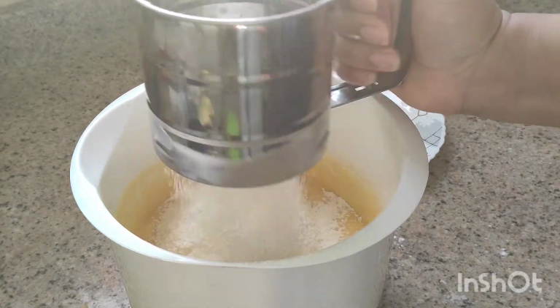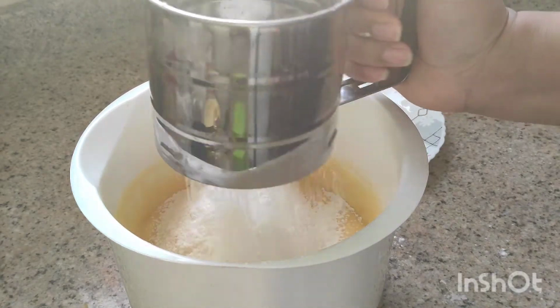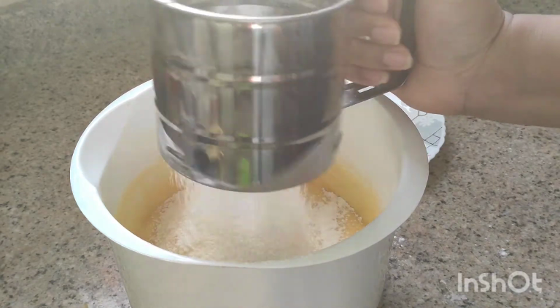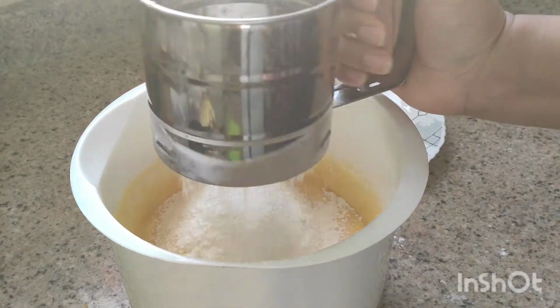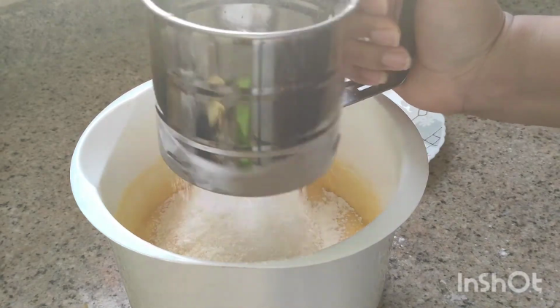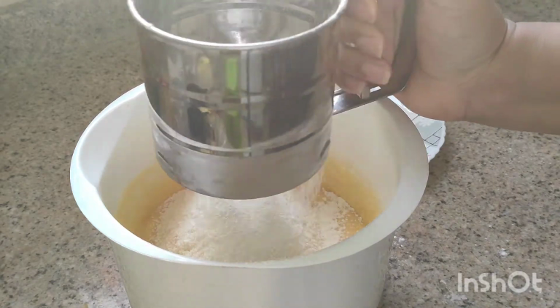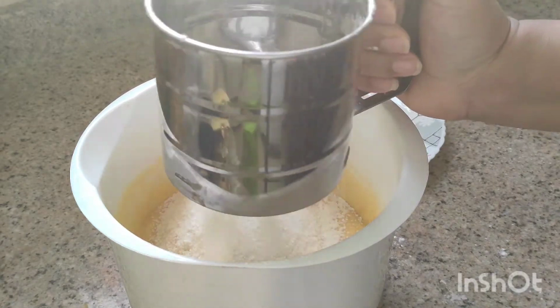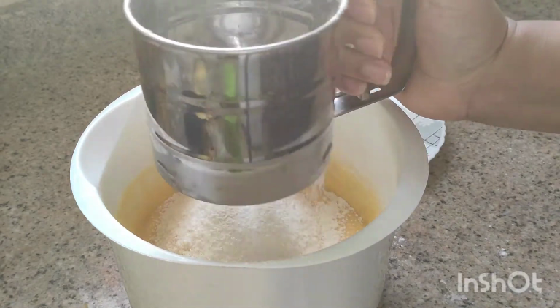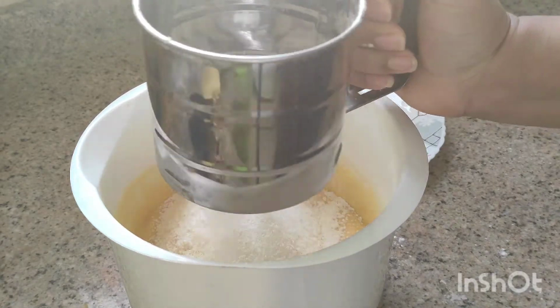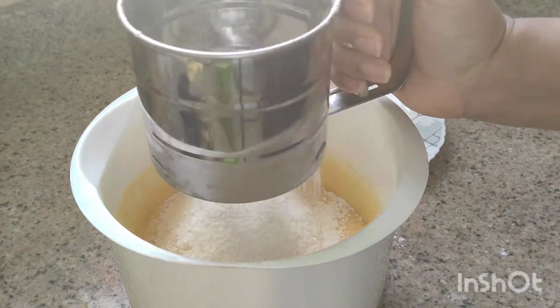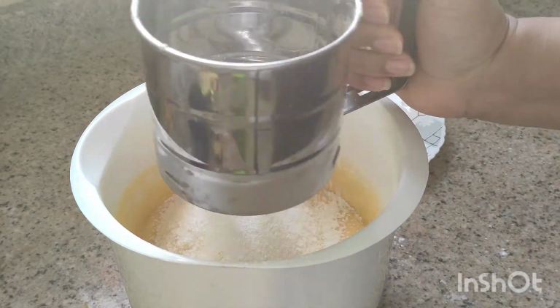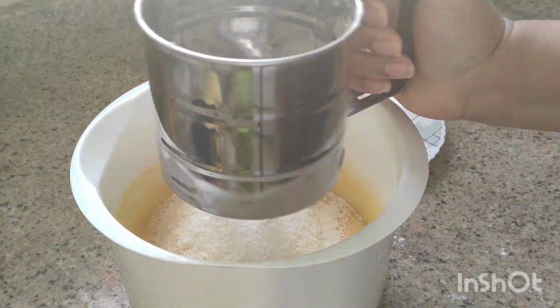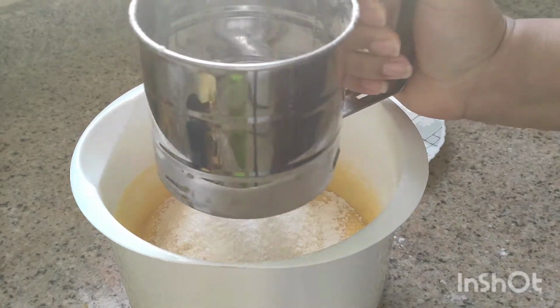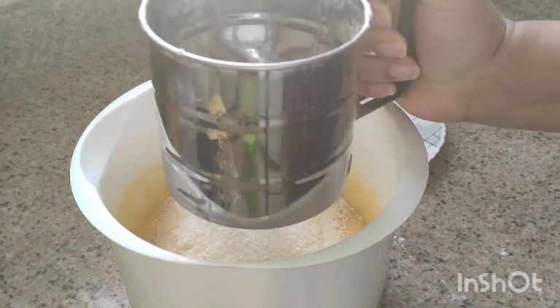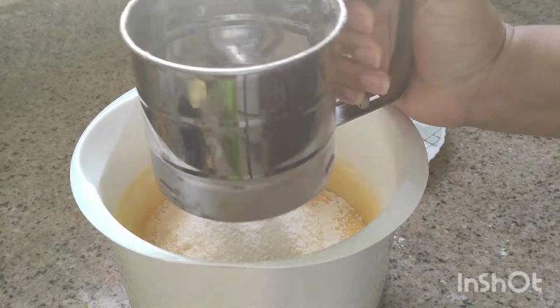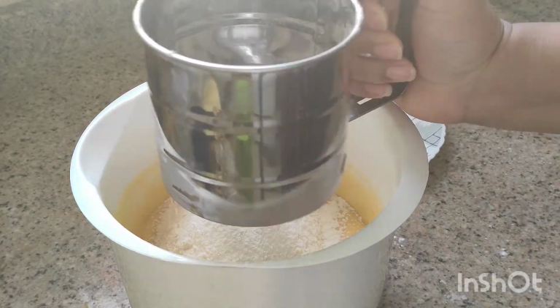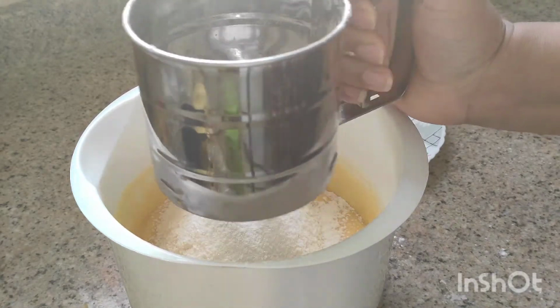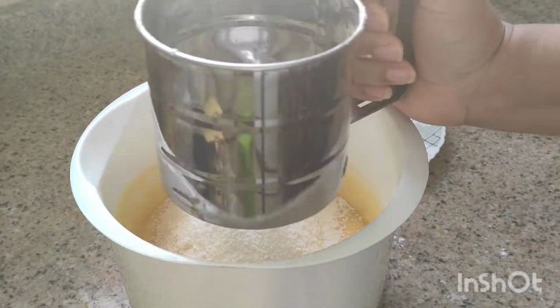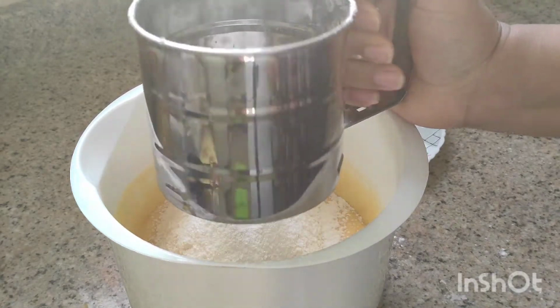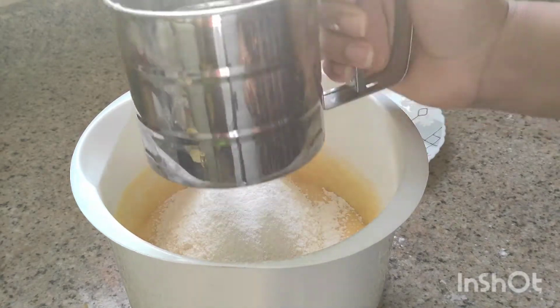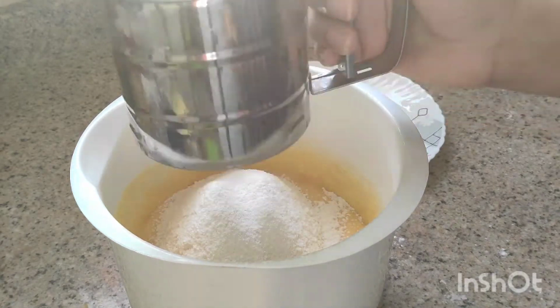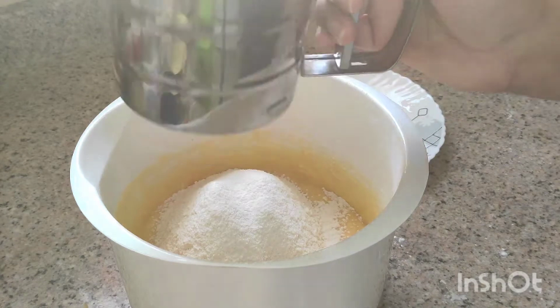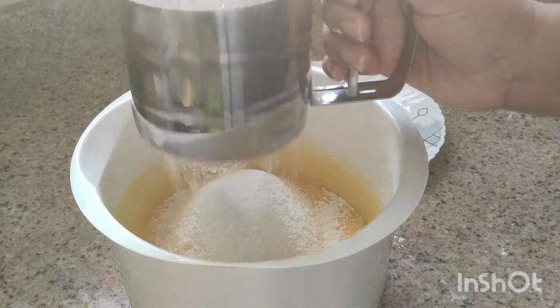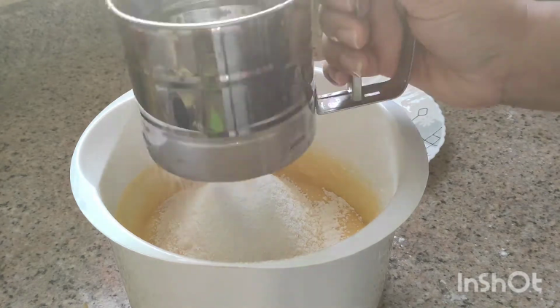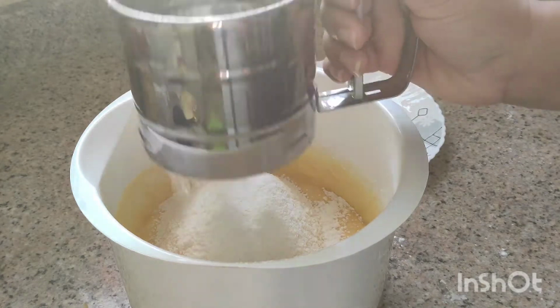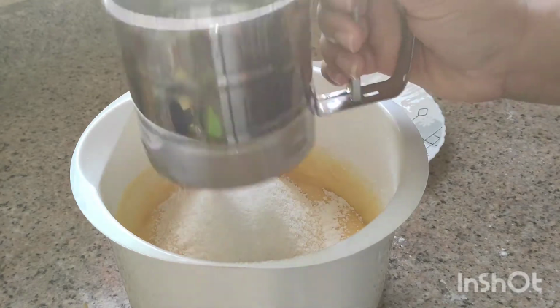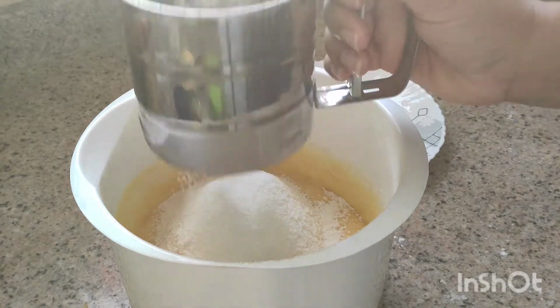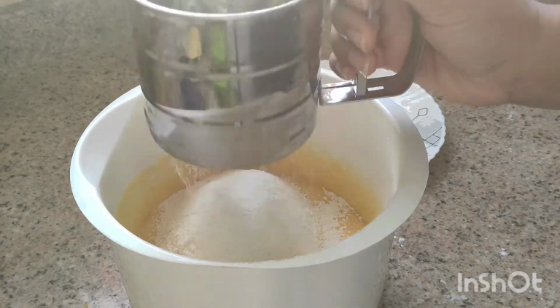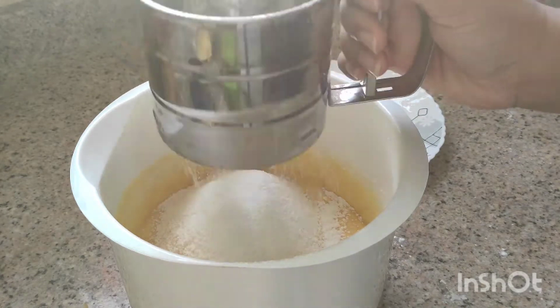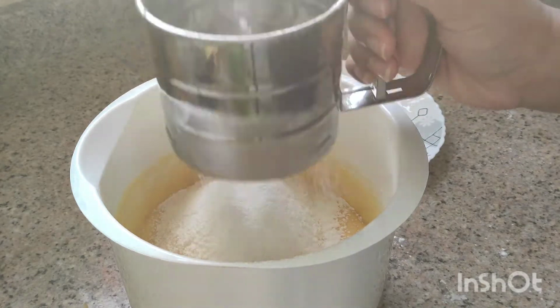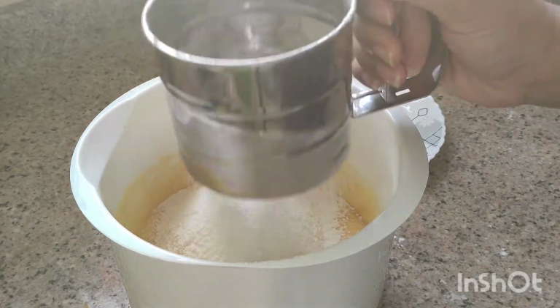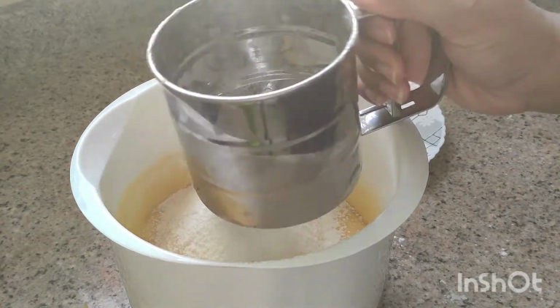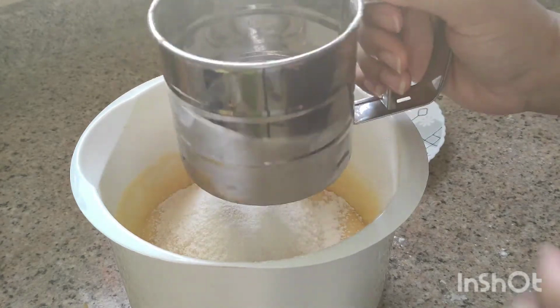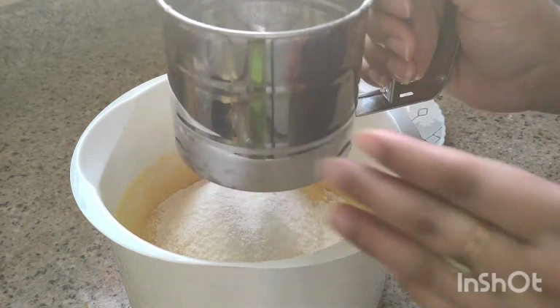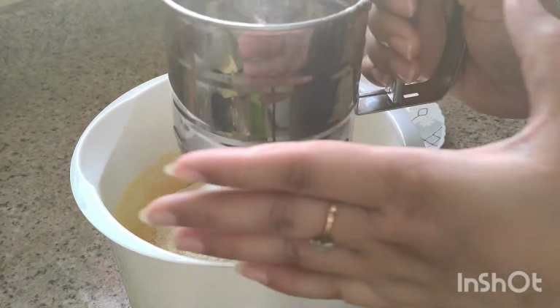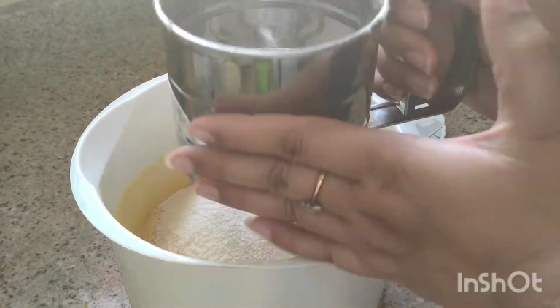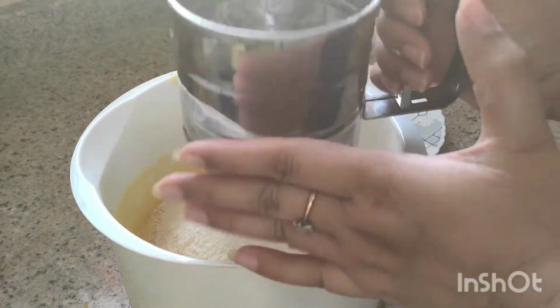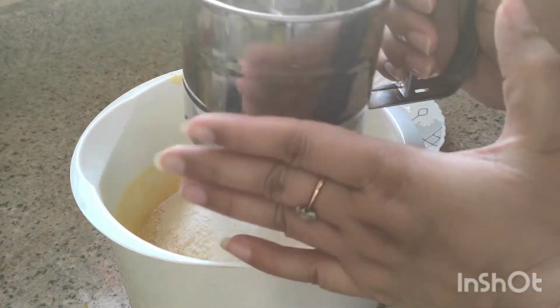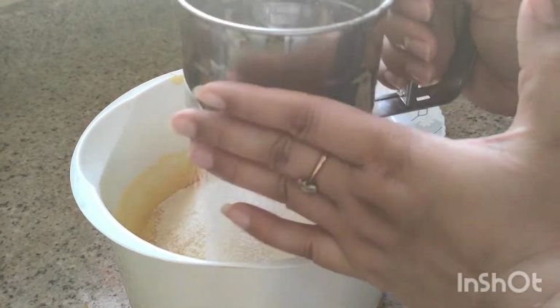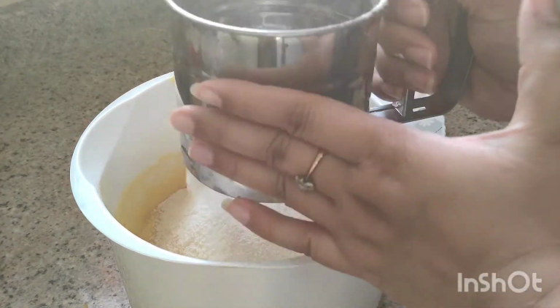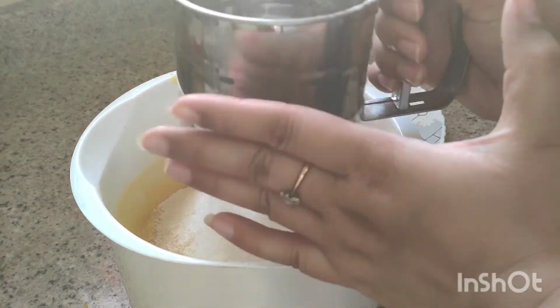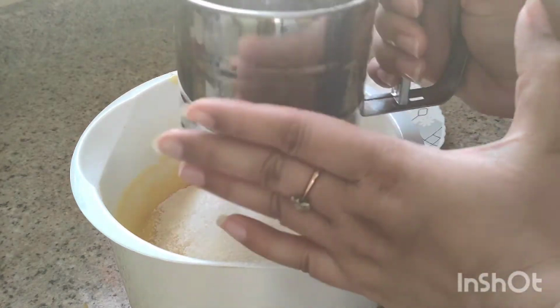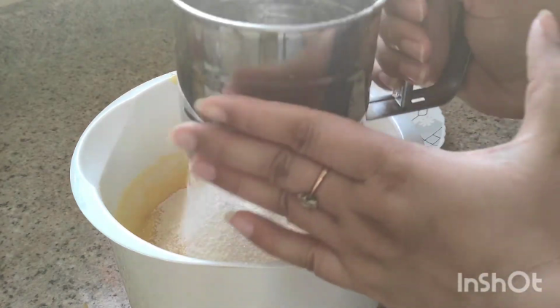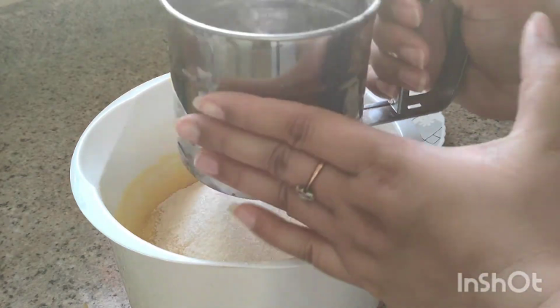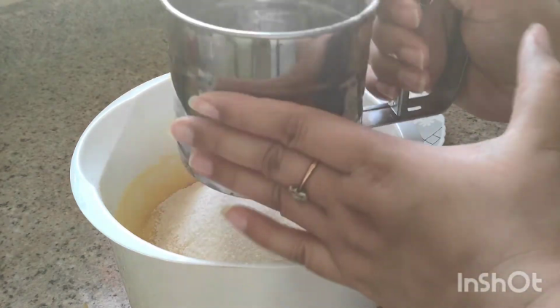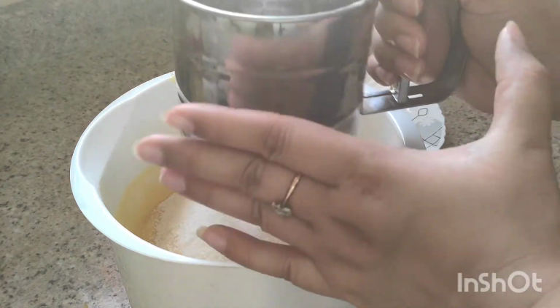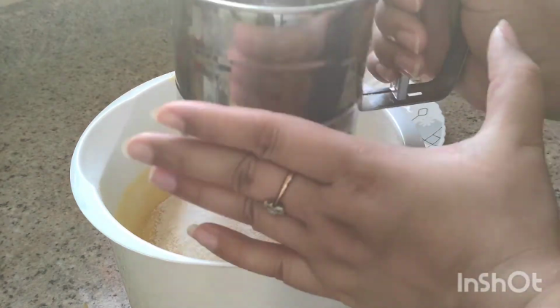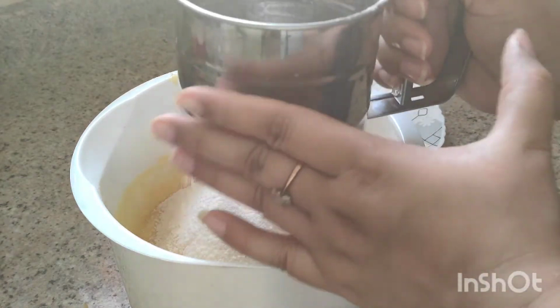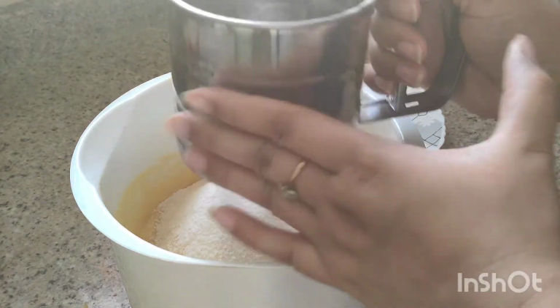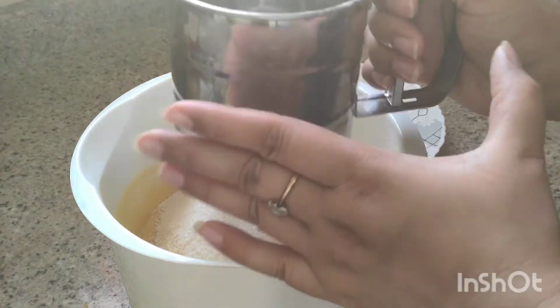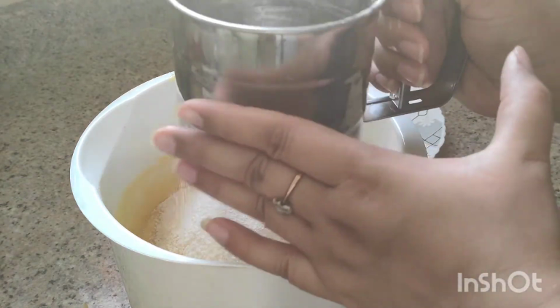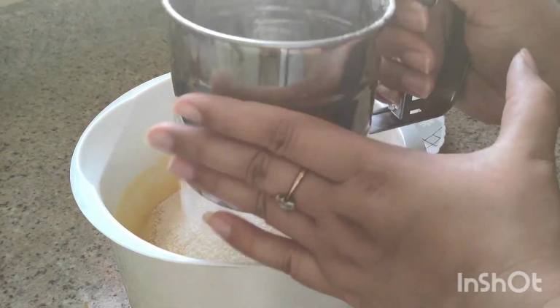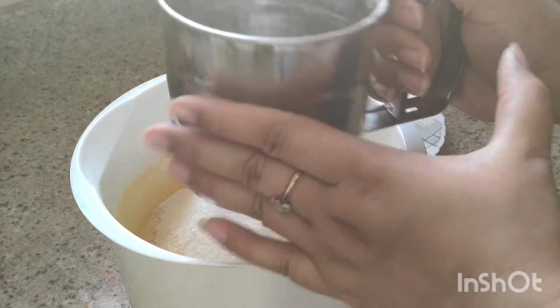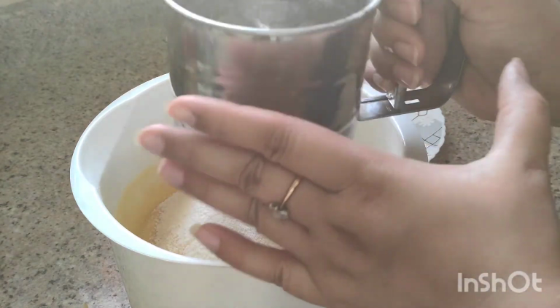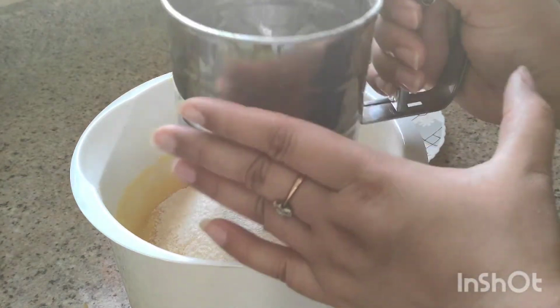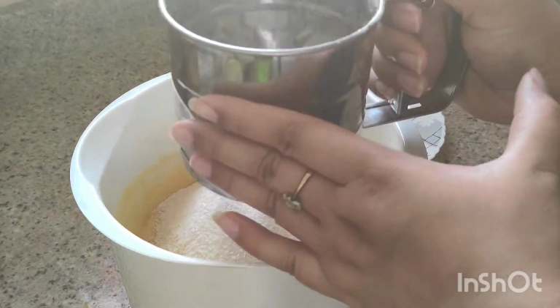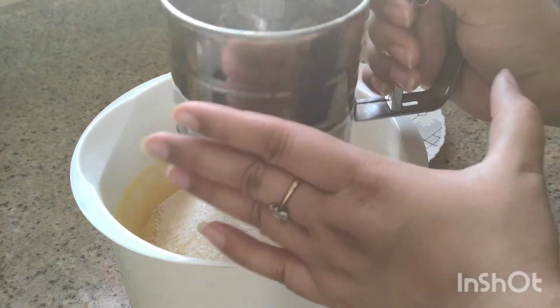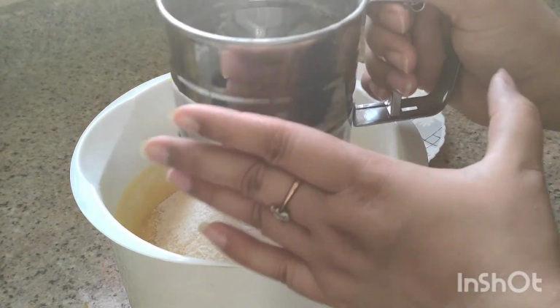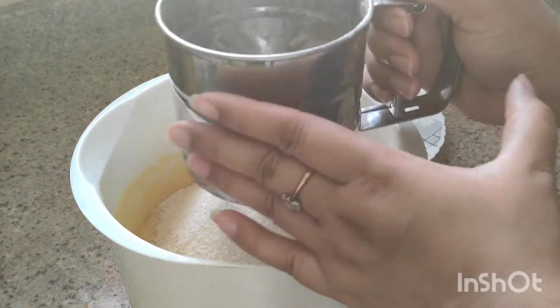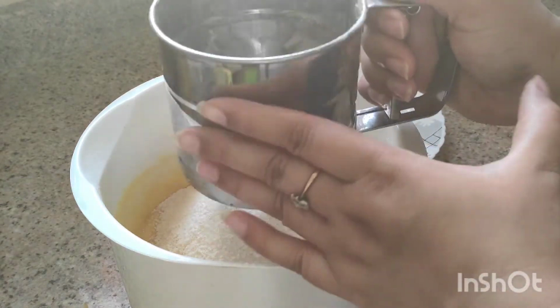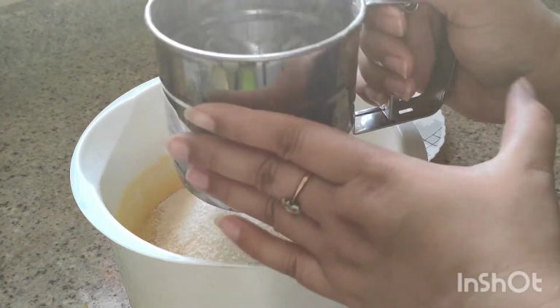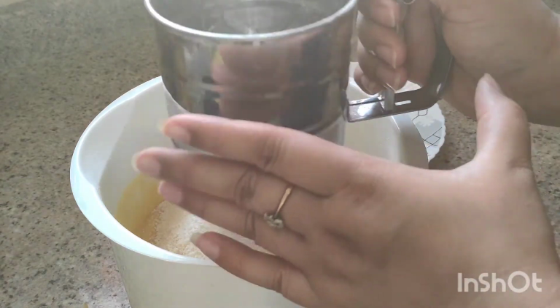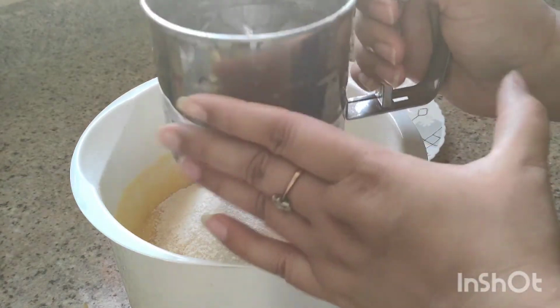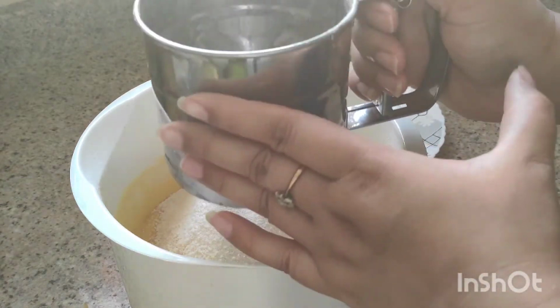We can cook it in the oven. Set the oven to 200 degrees for 15 minutes.